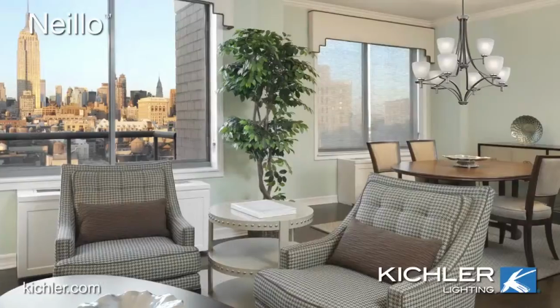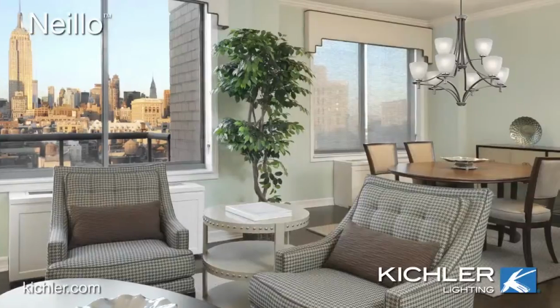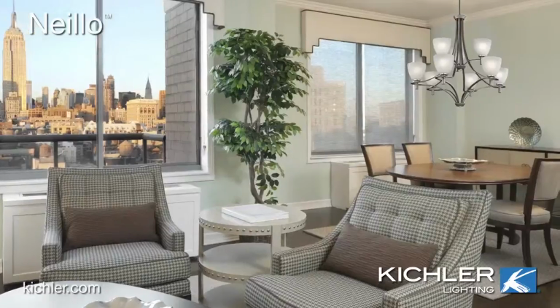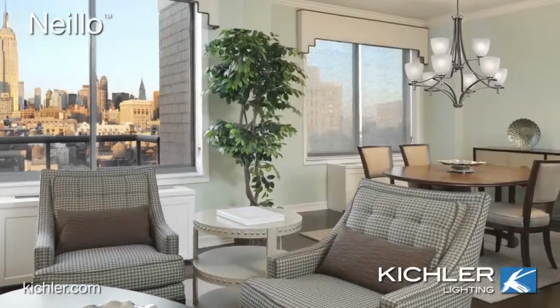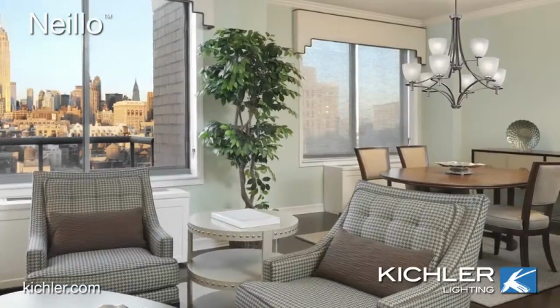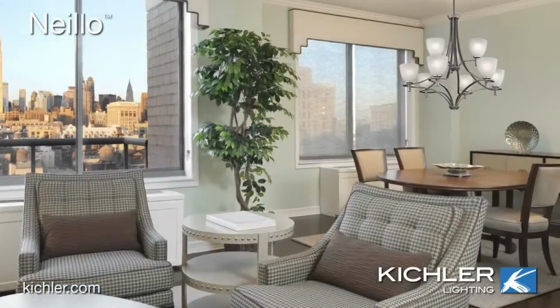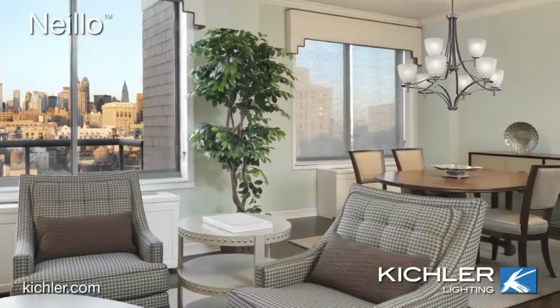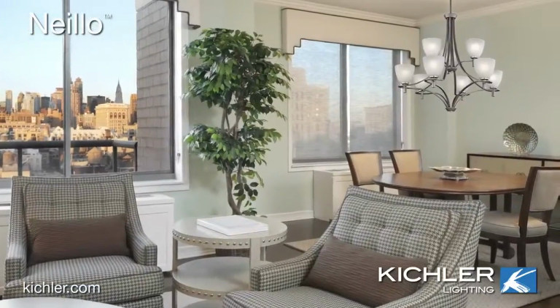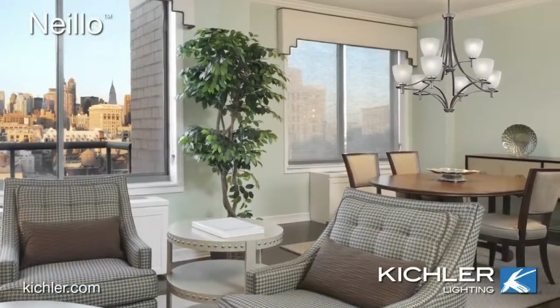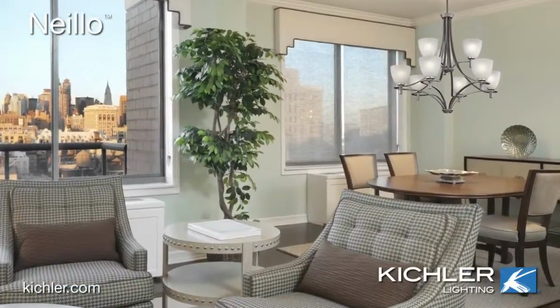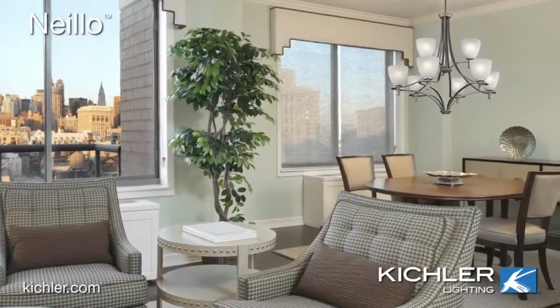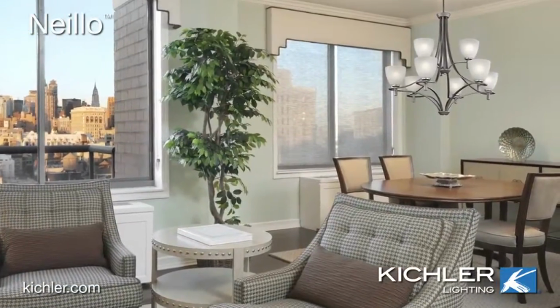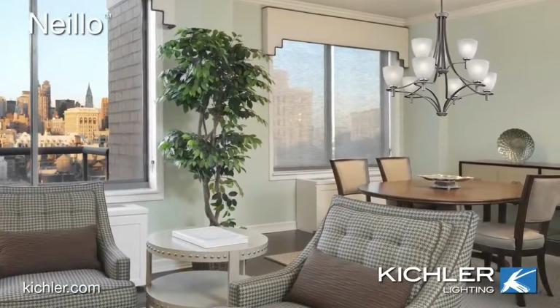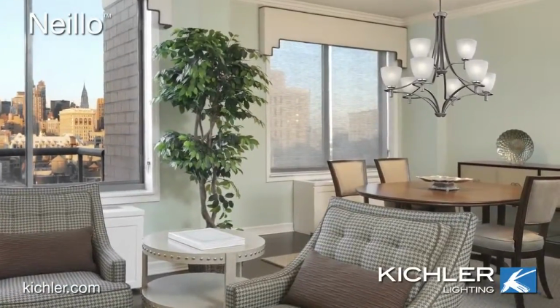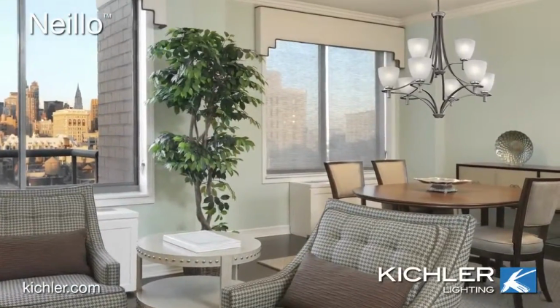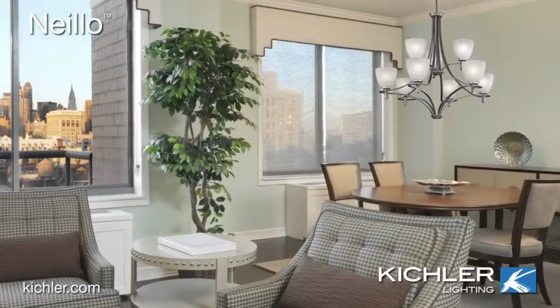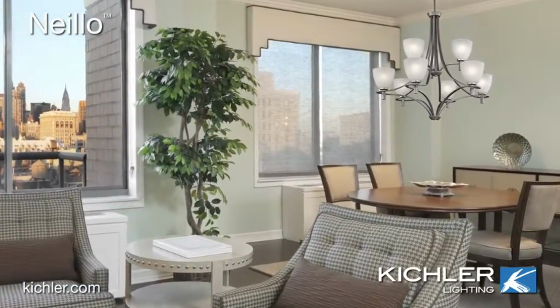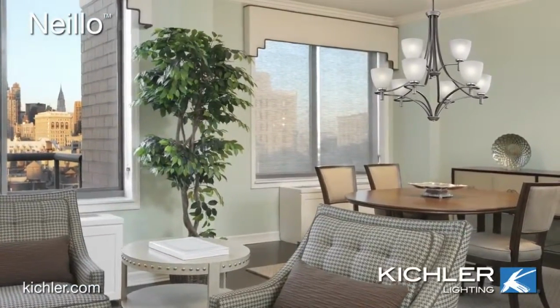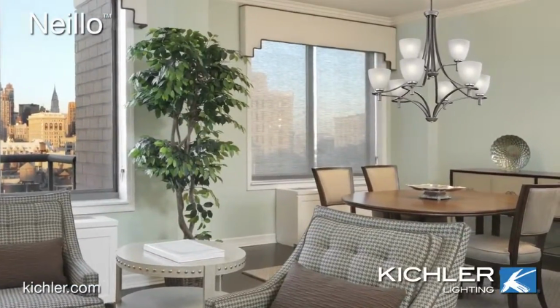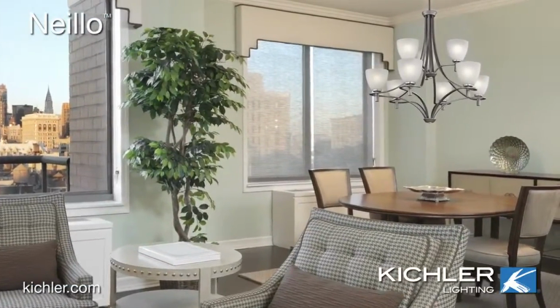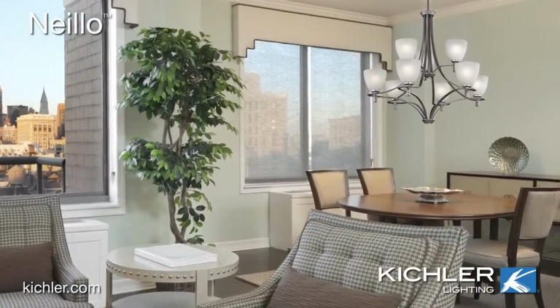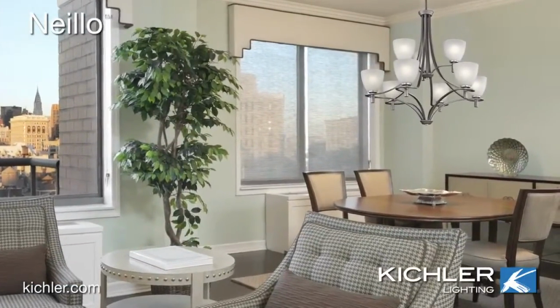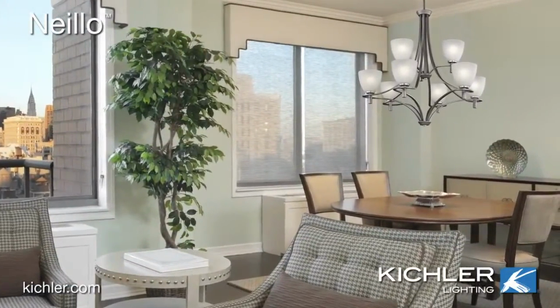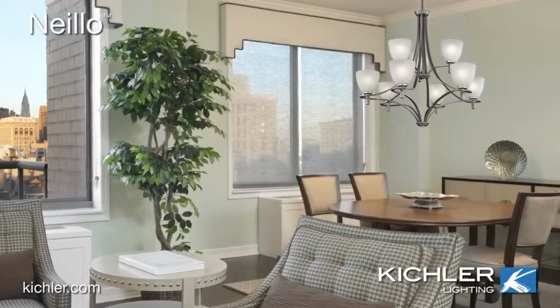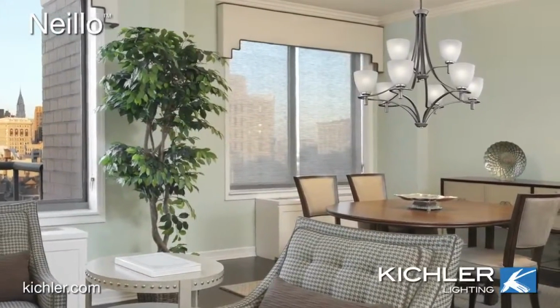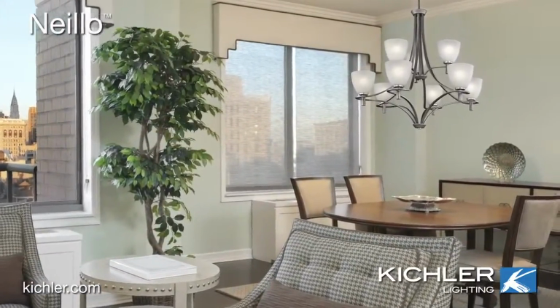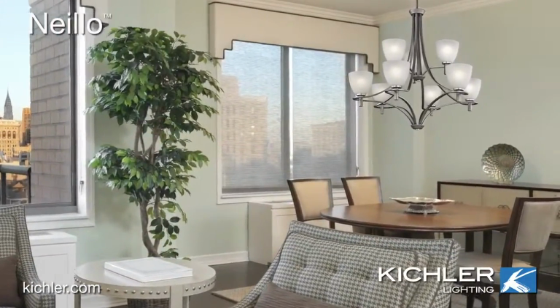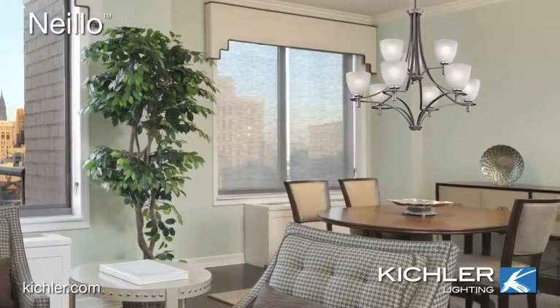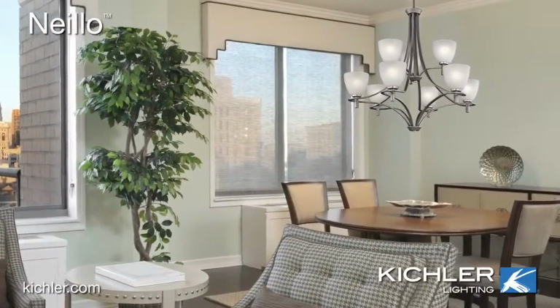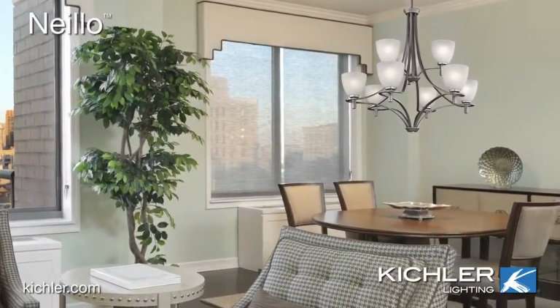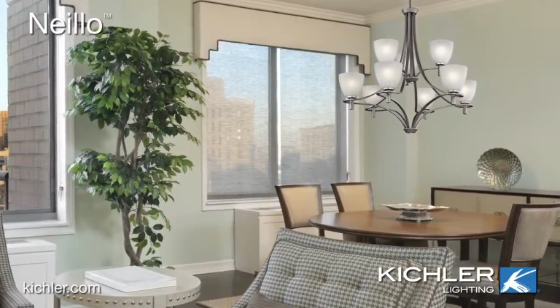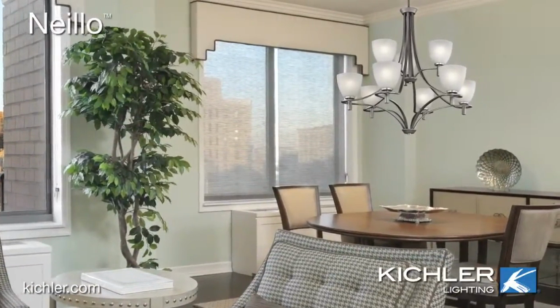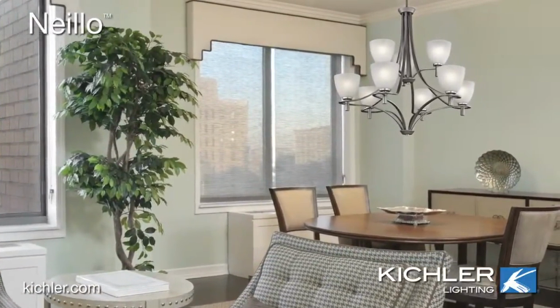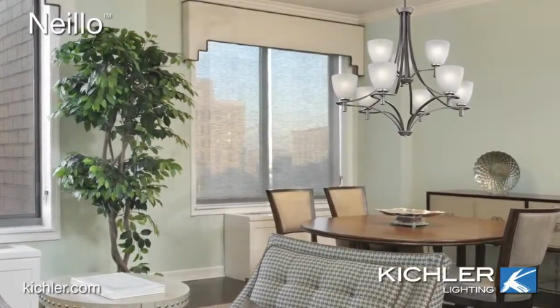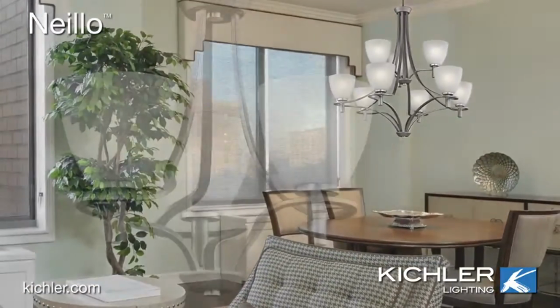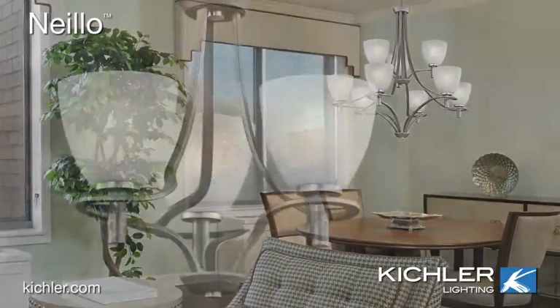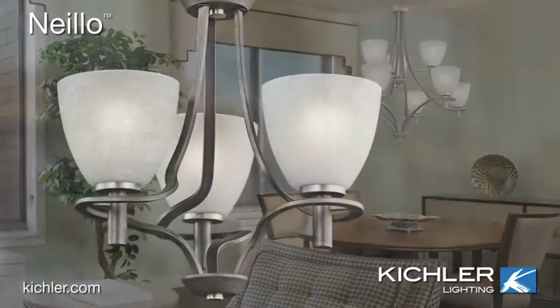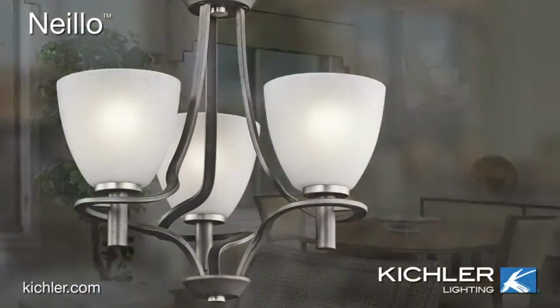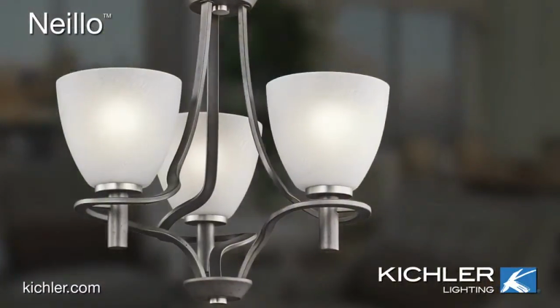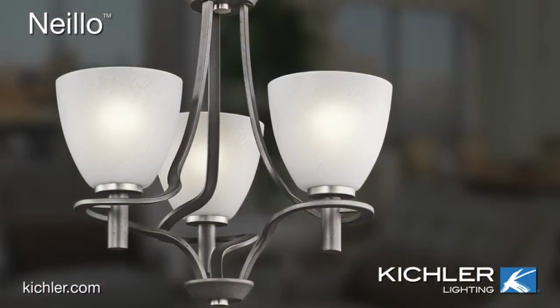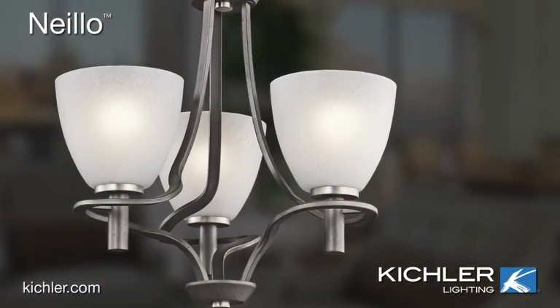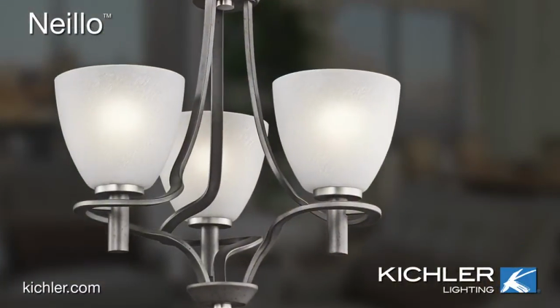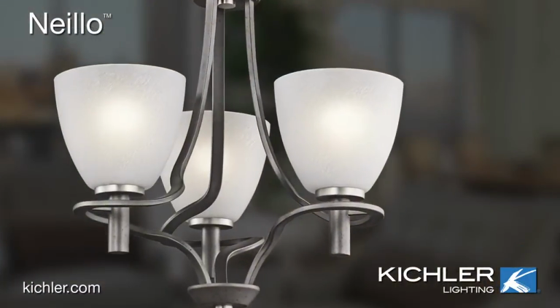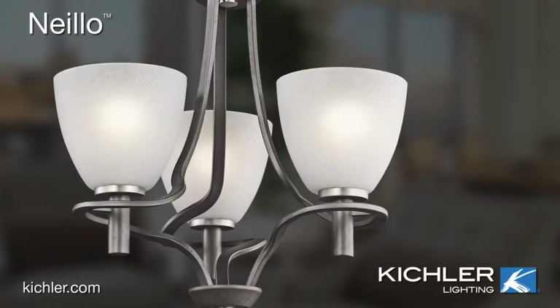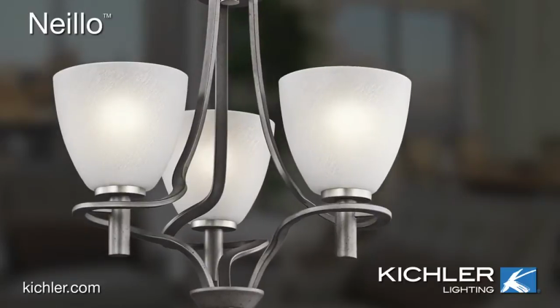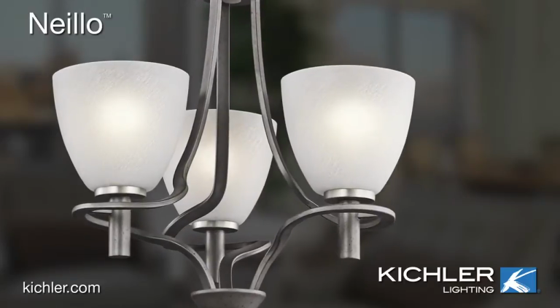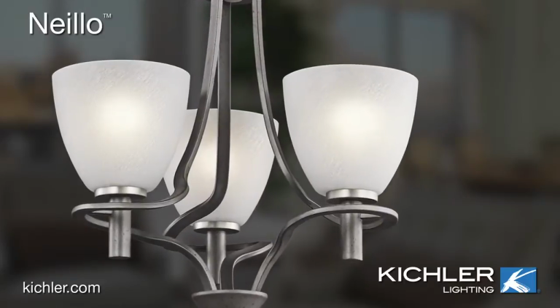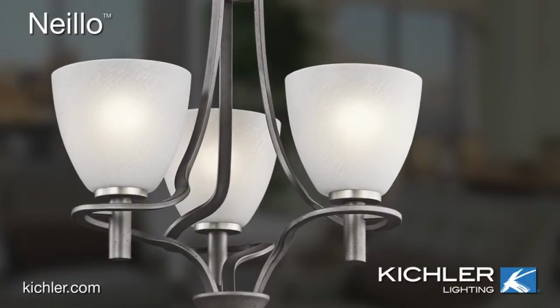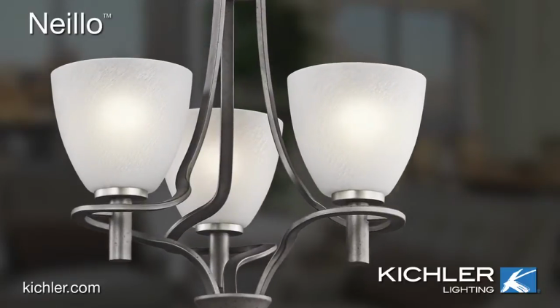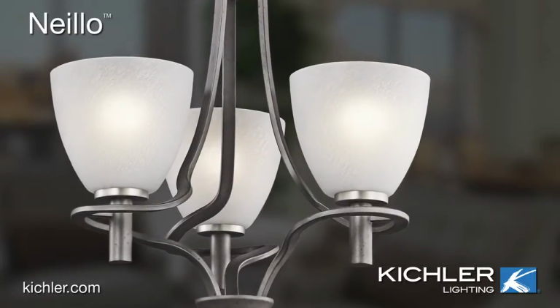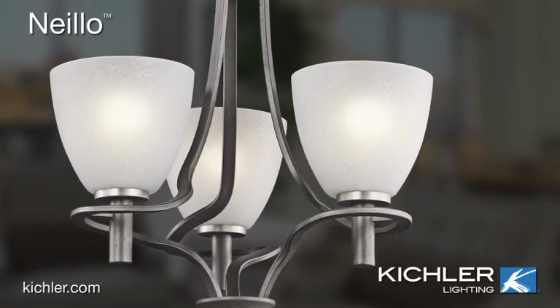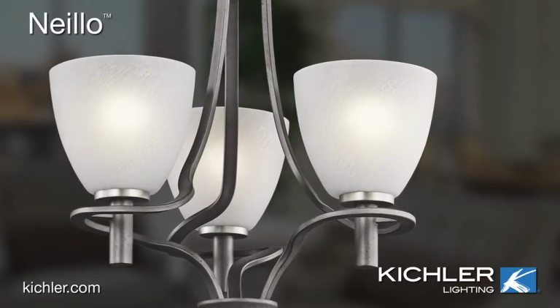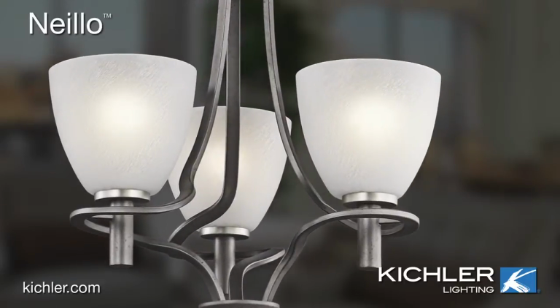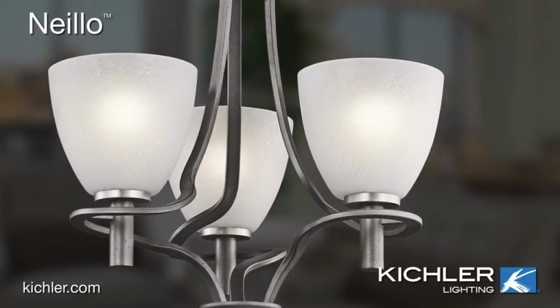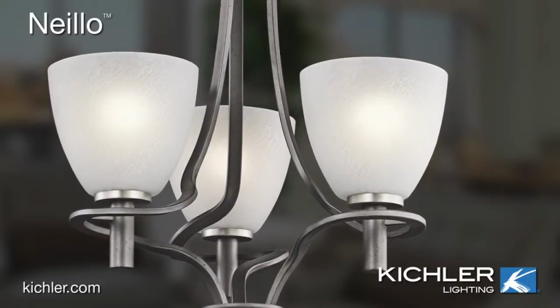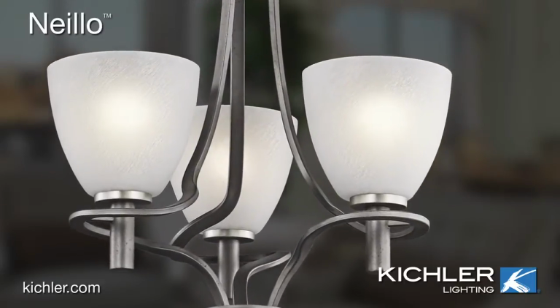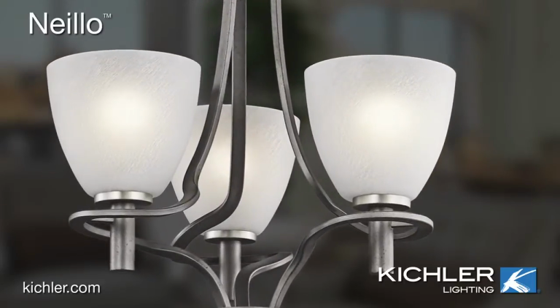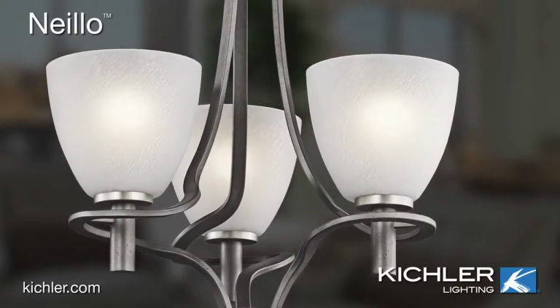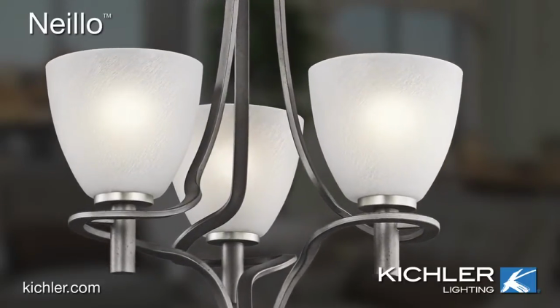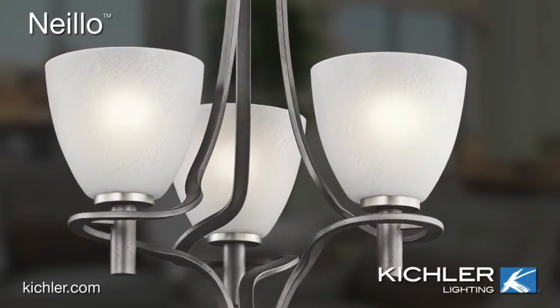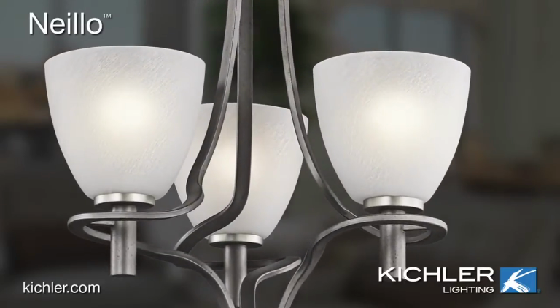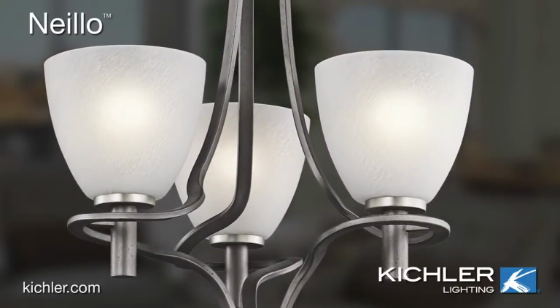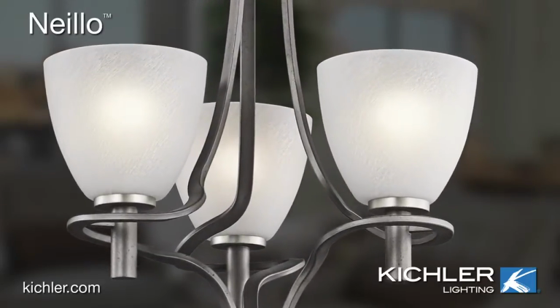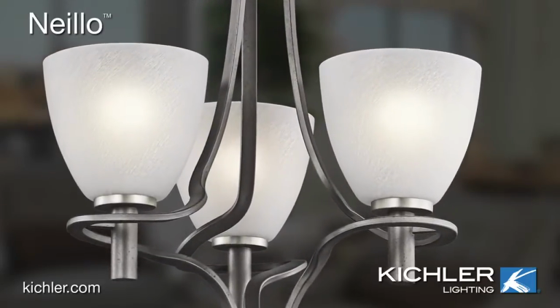Nilo. Textured, transitional, and tailored. How can one style look so simple, yet be so many things?